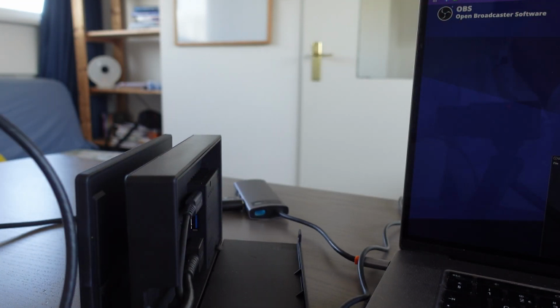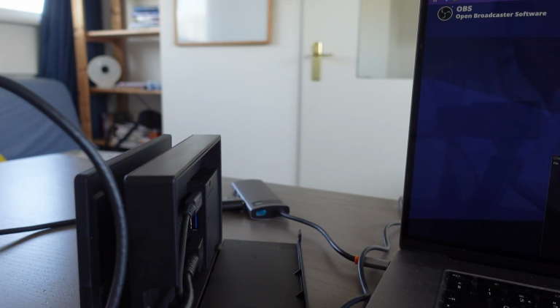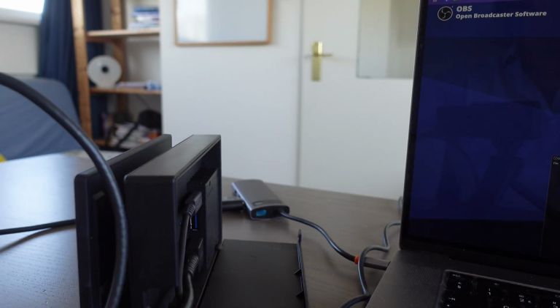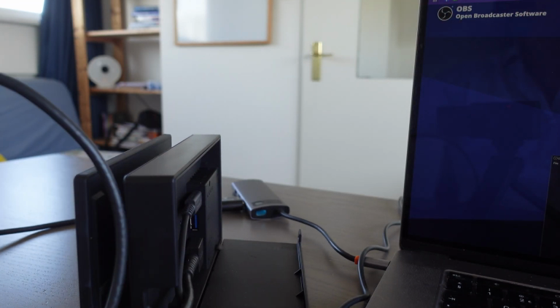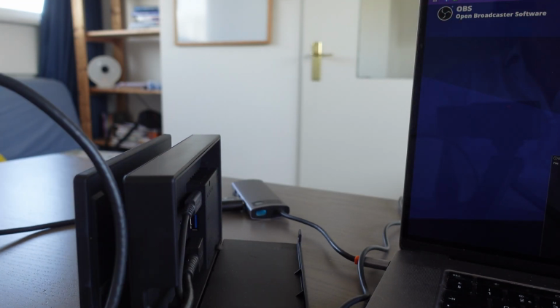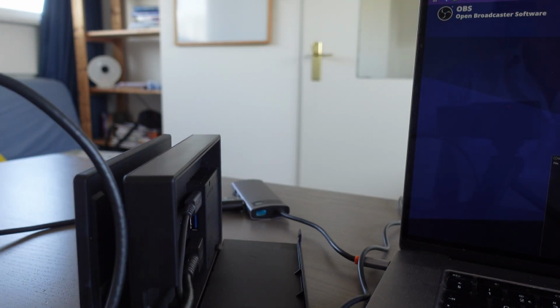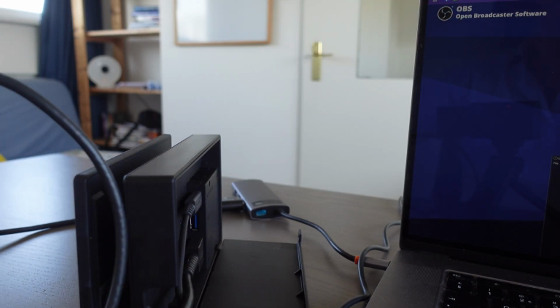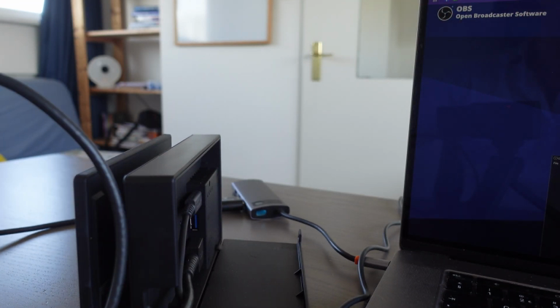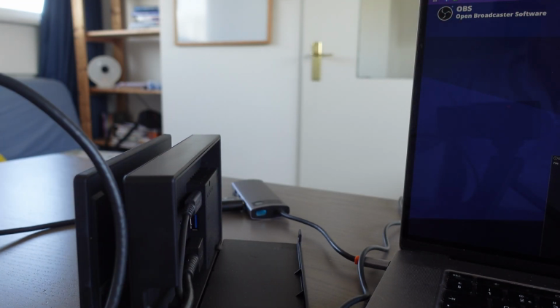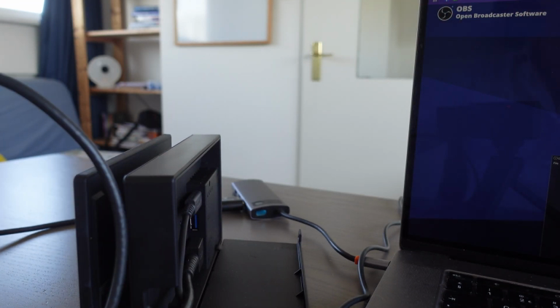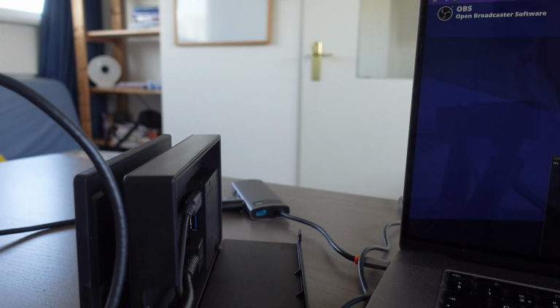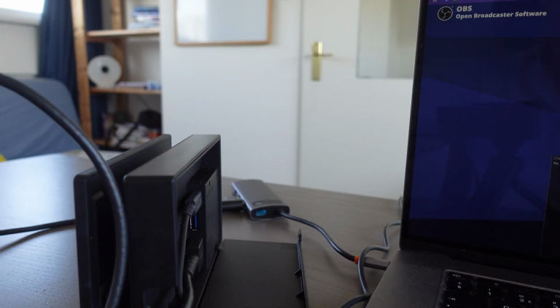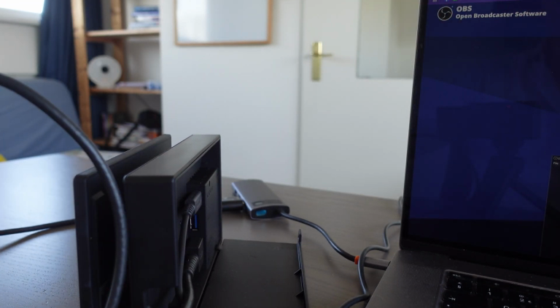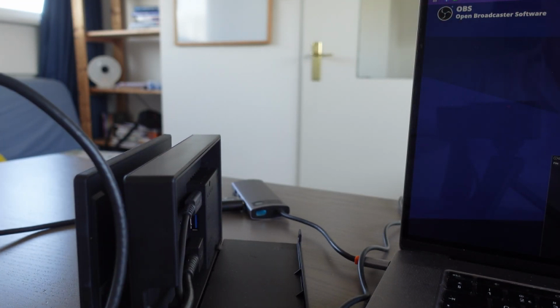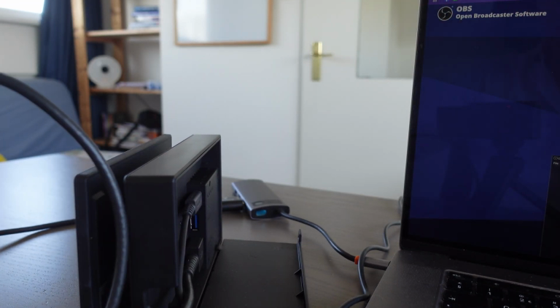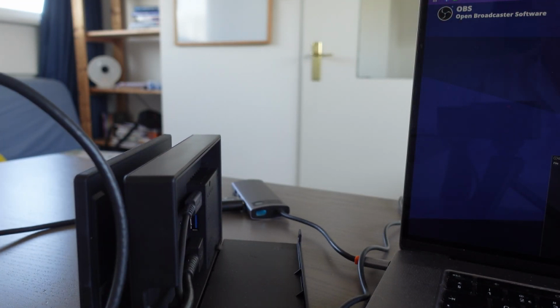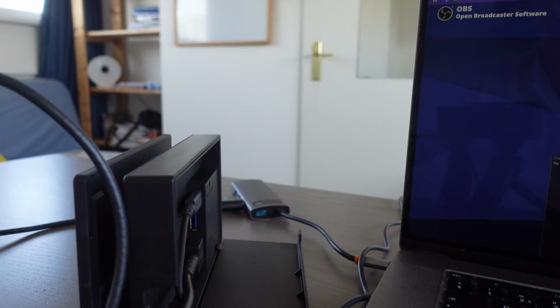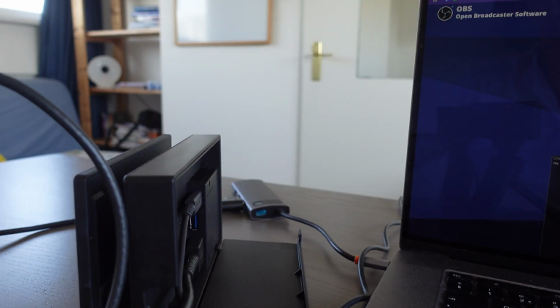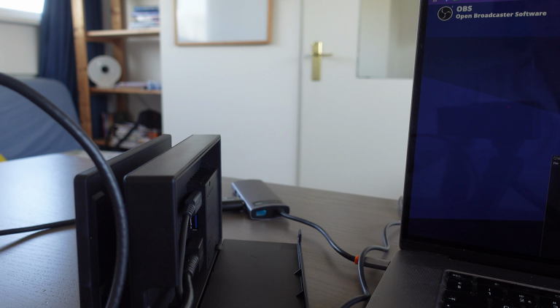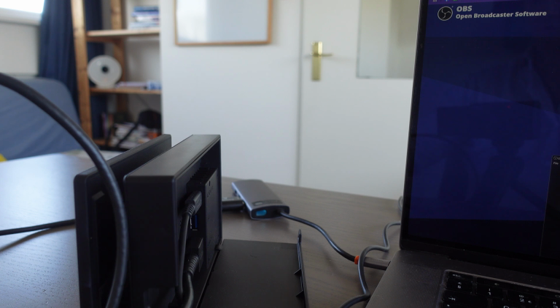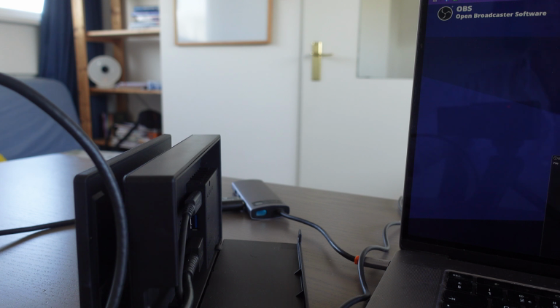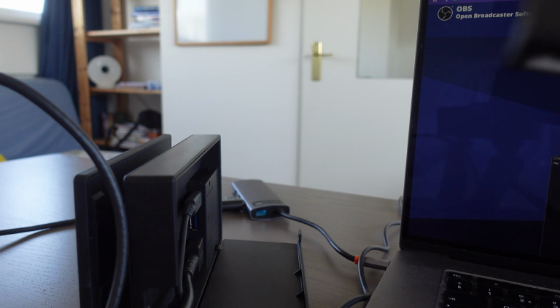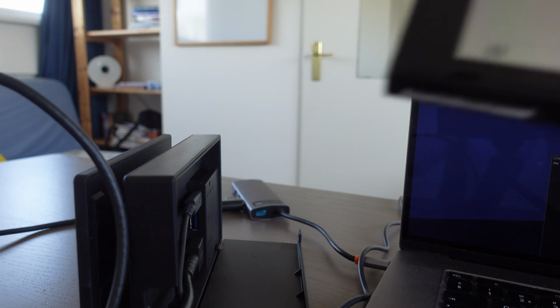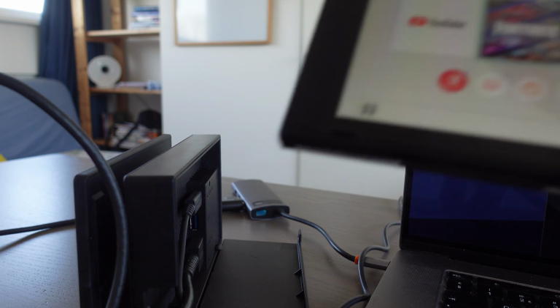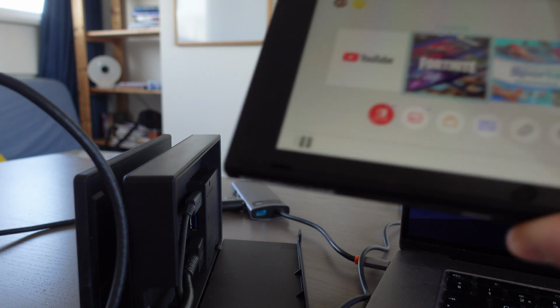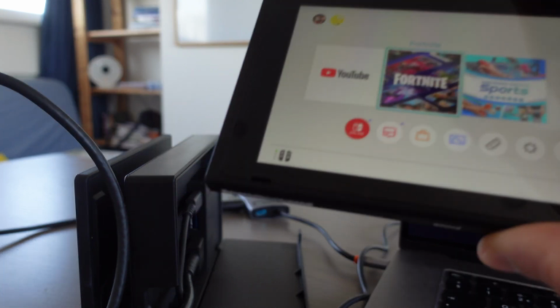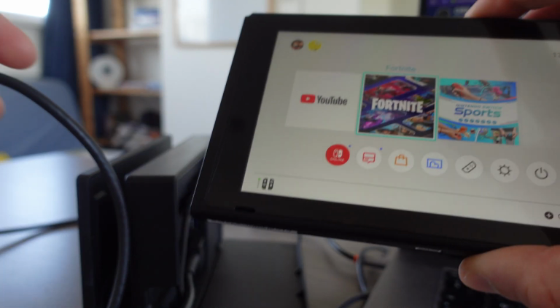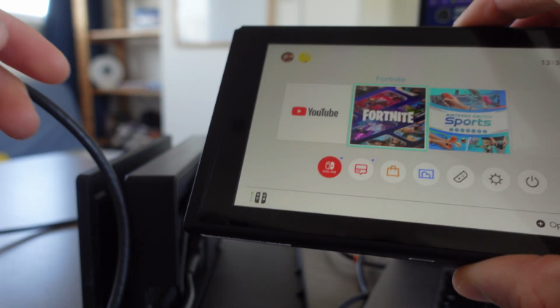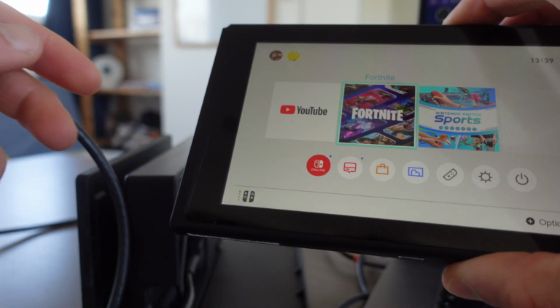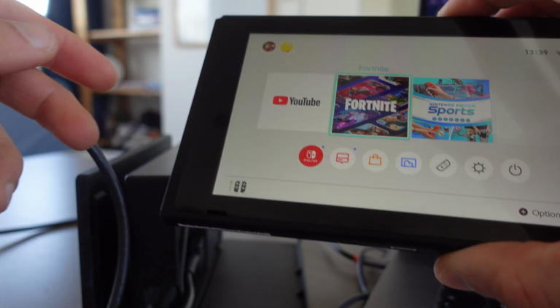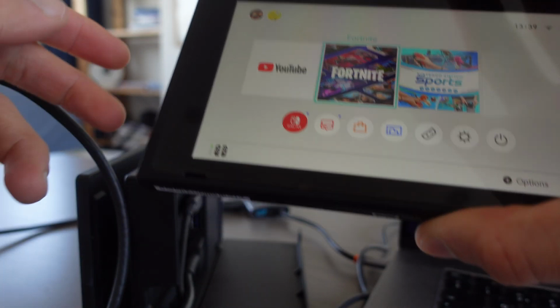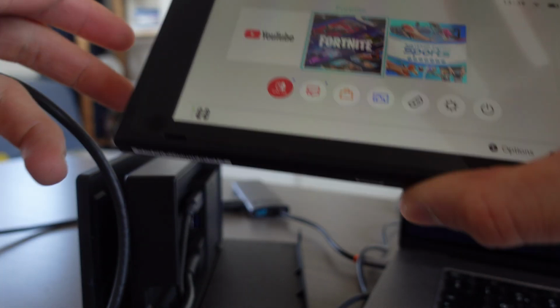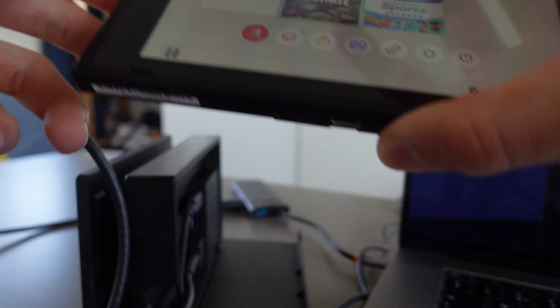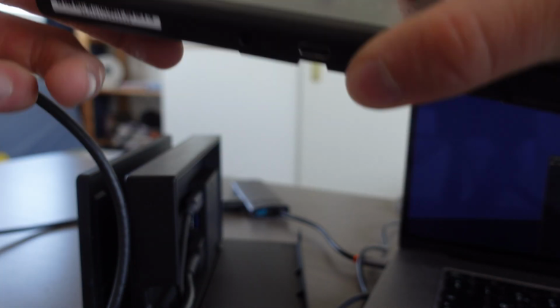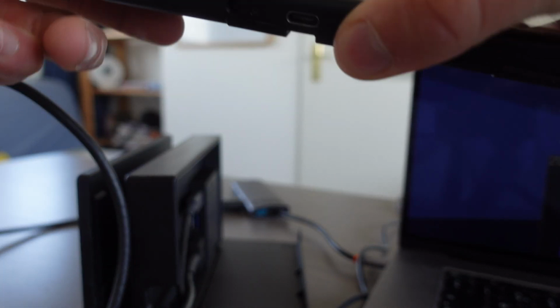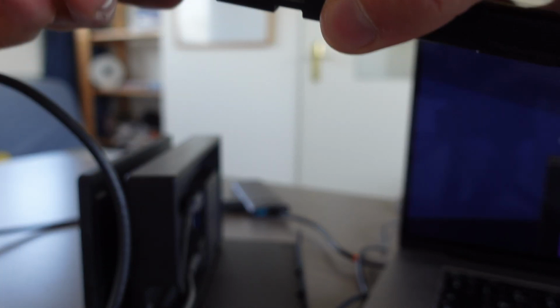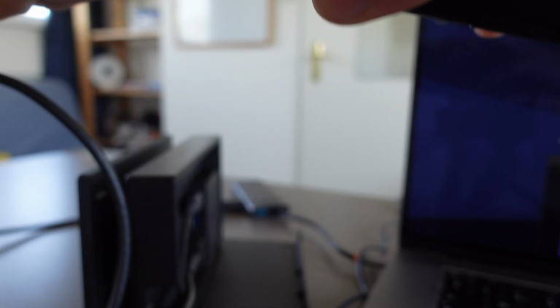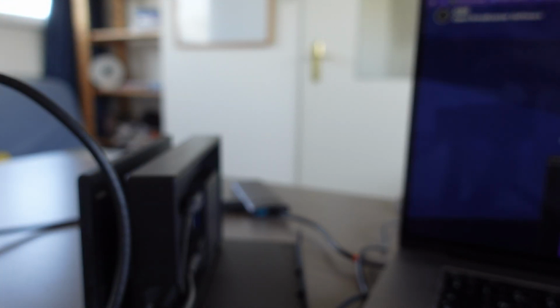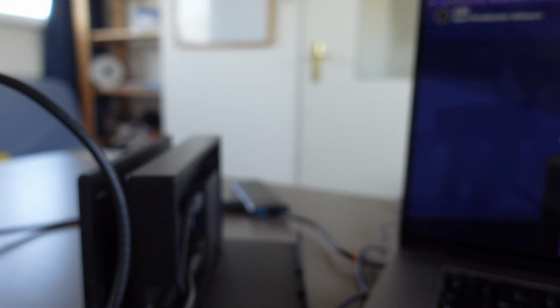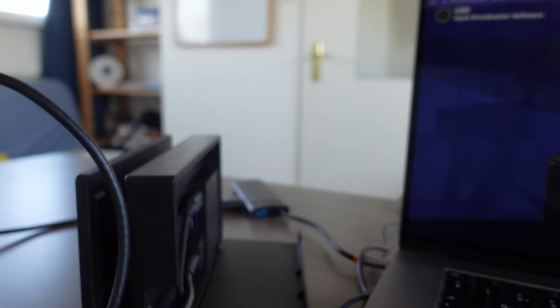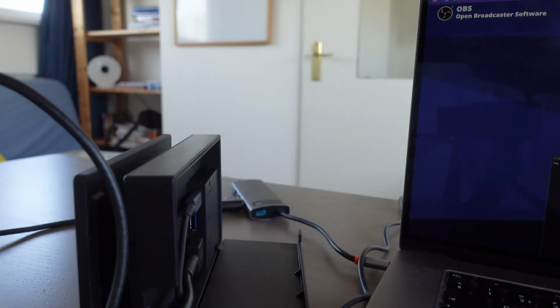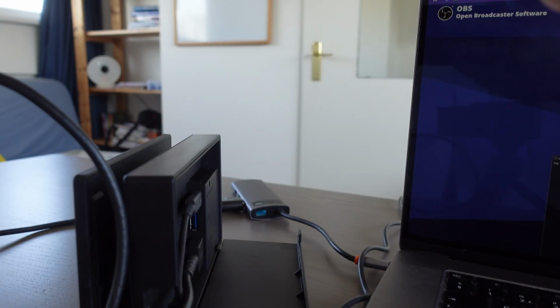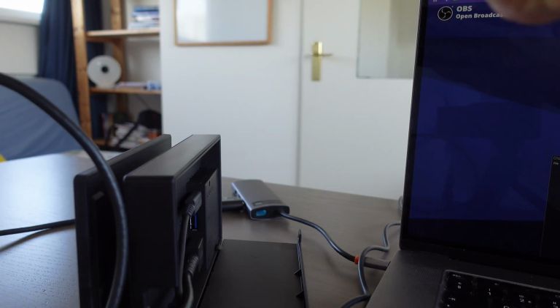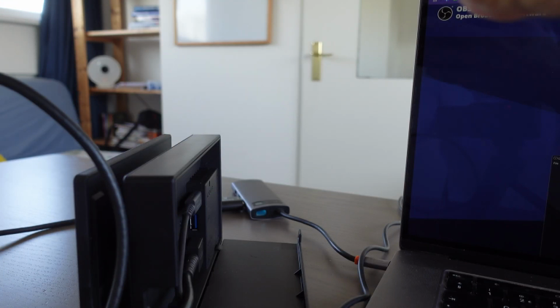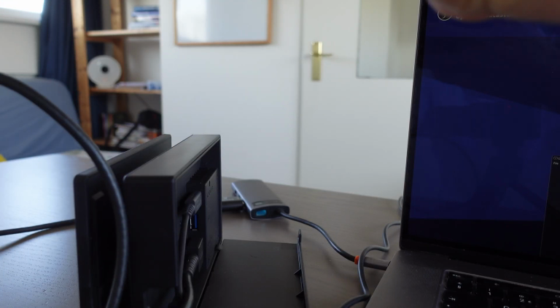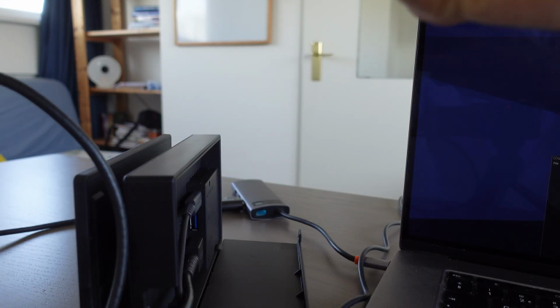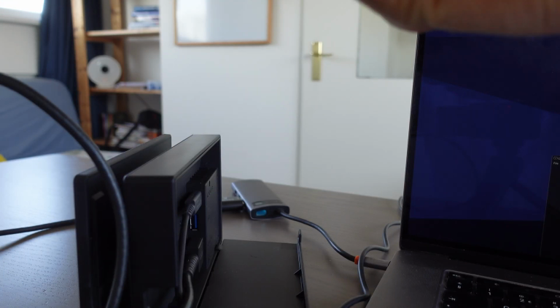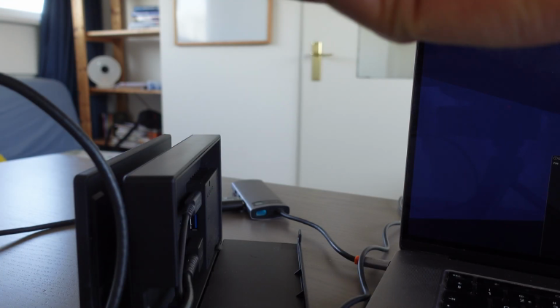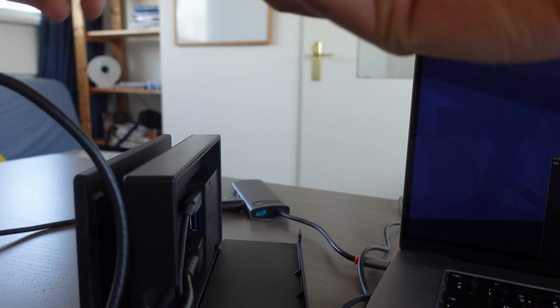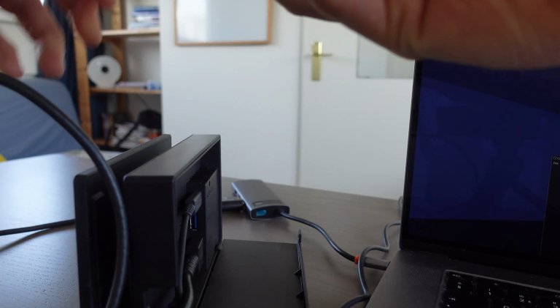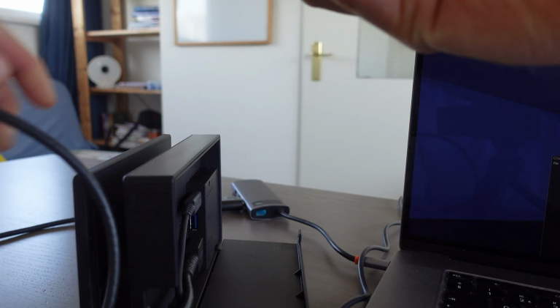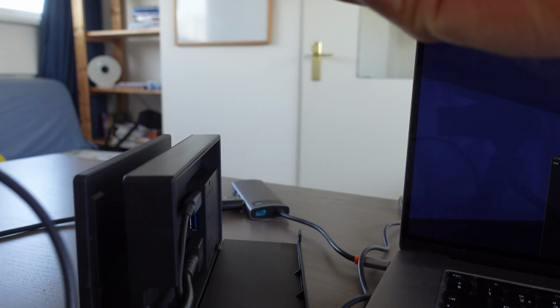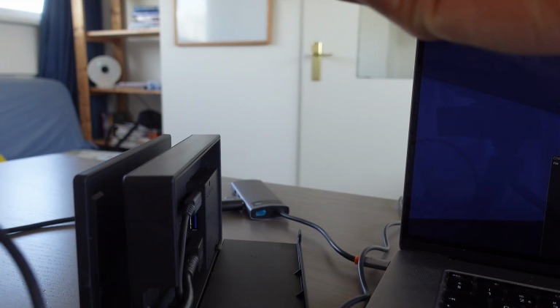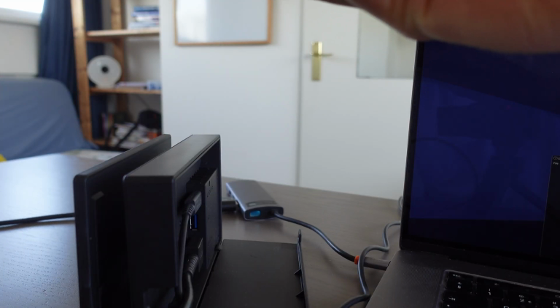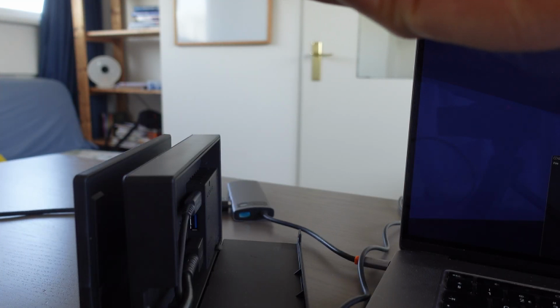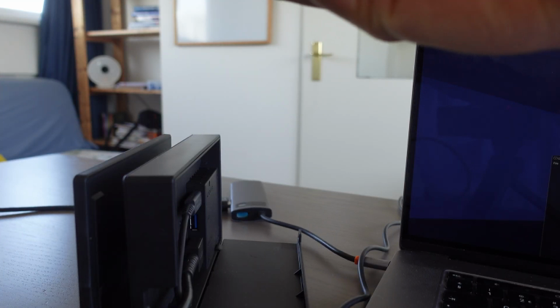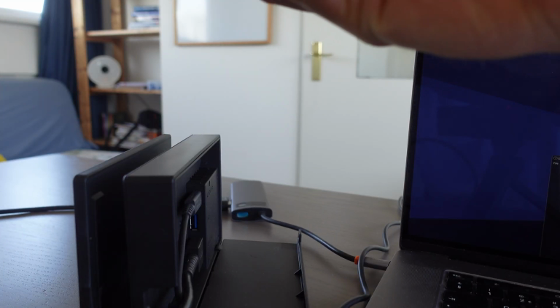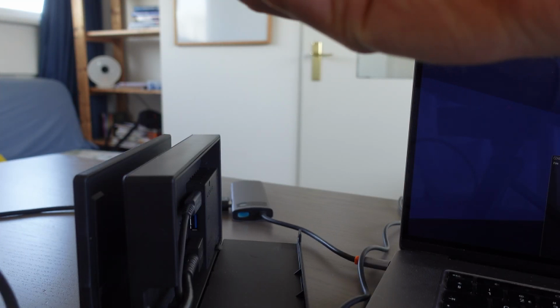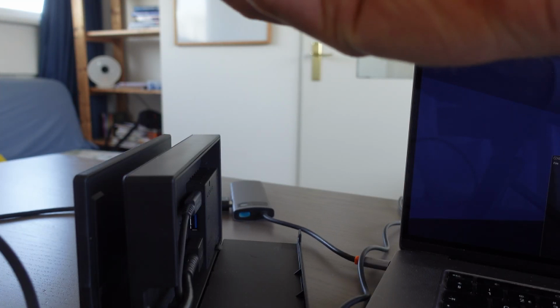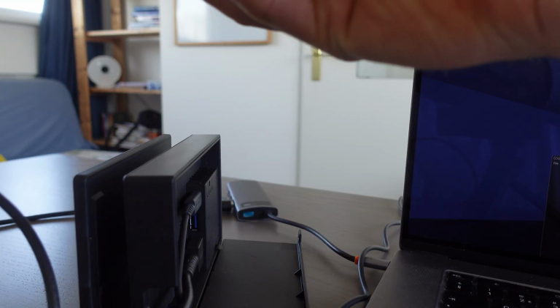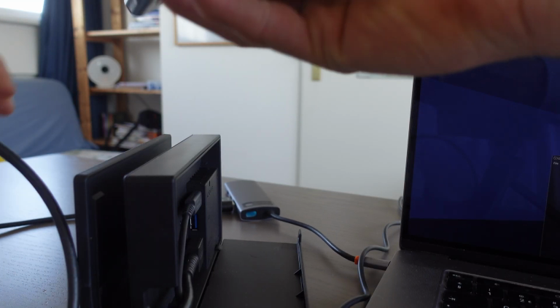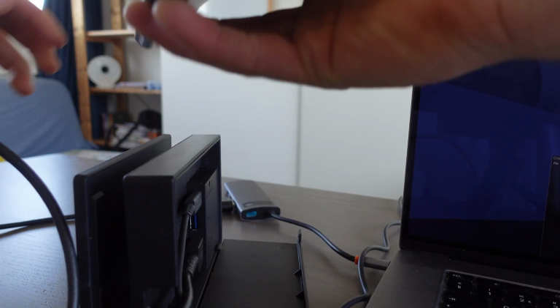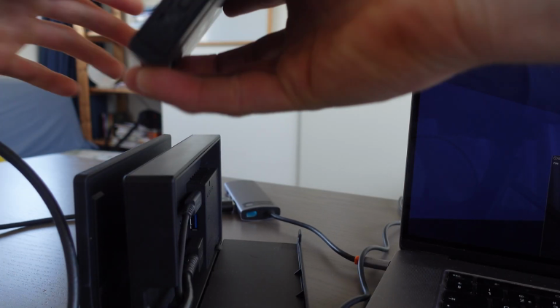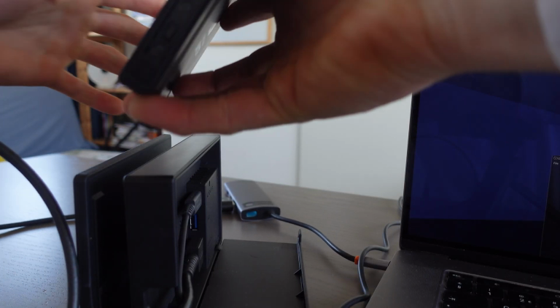Then we're going to take our Nintendo Switch and put it in the docking station.